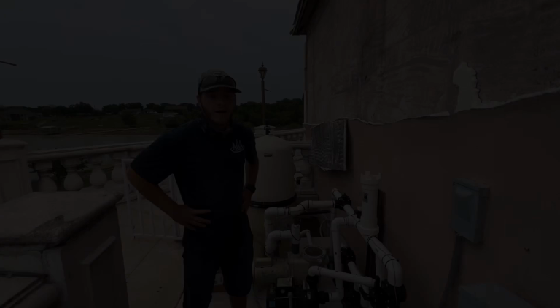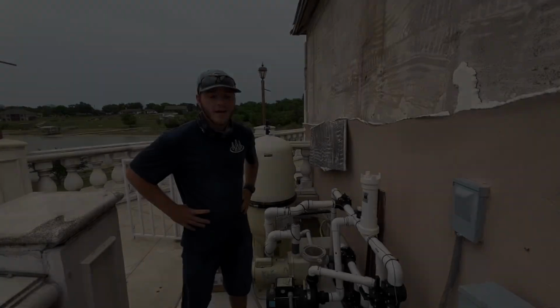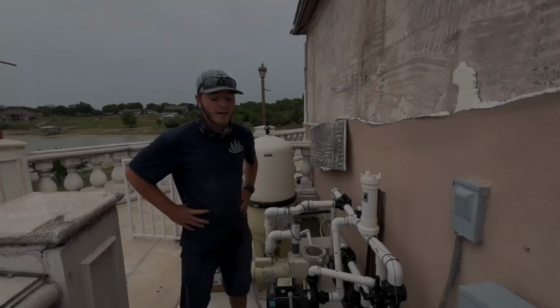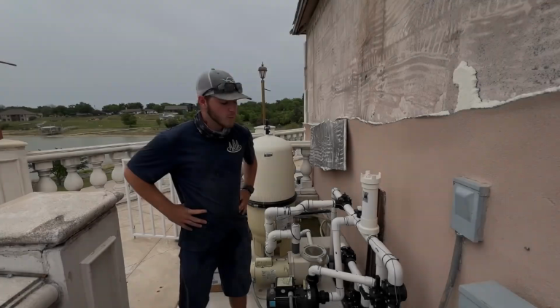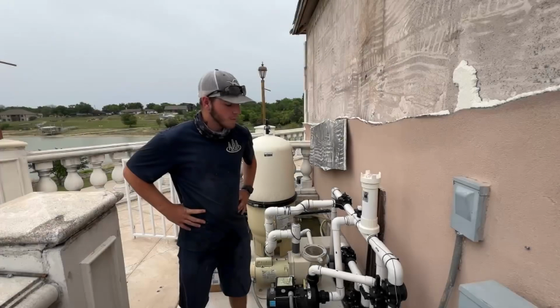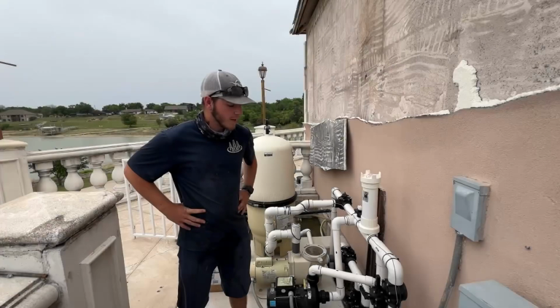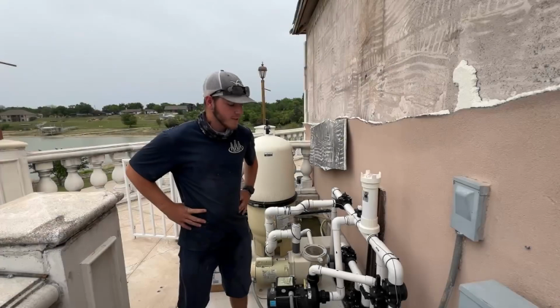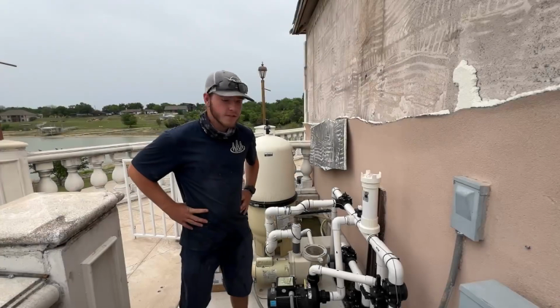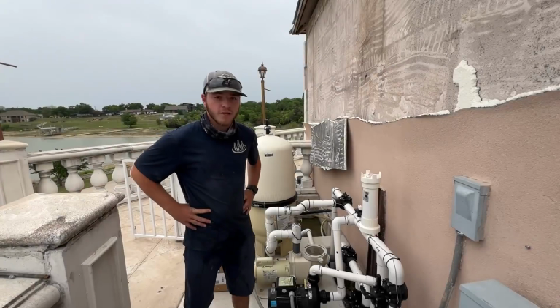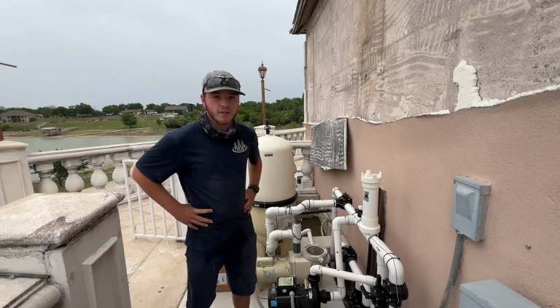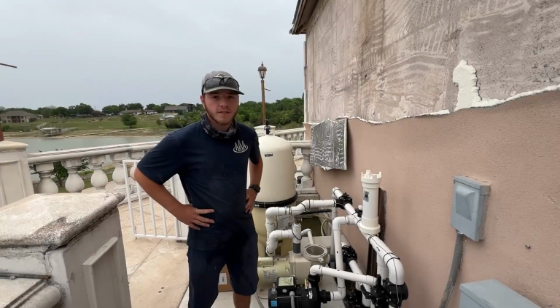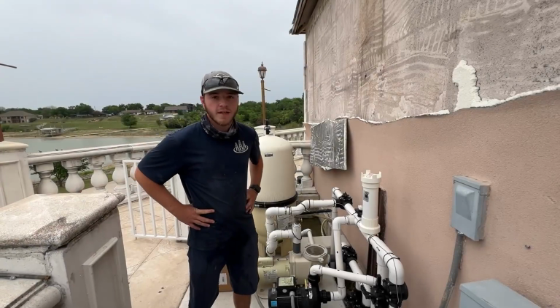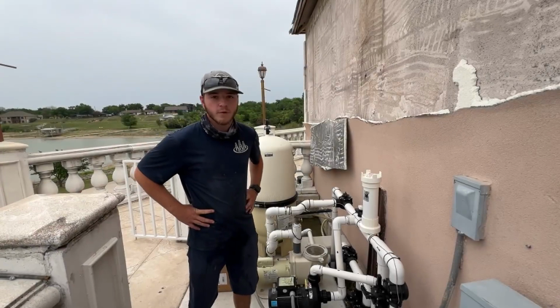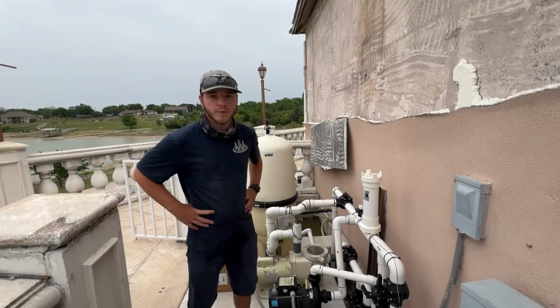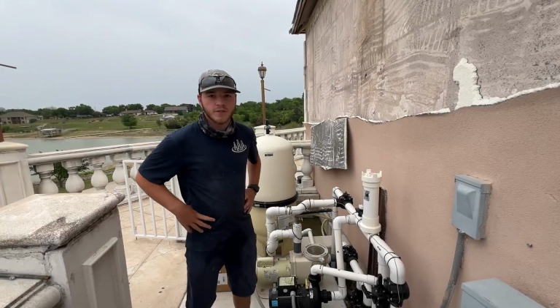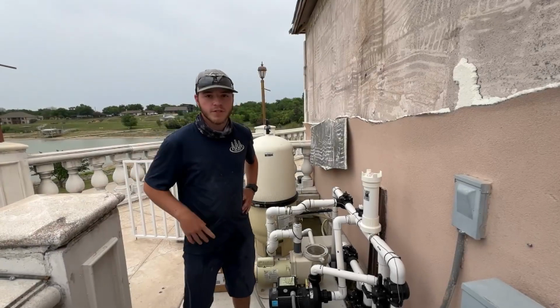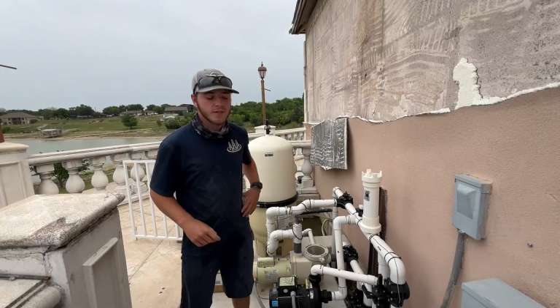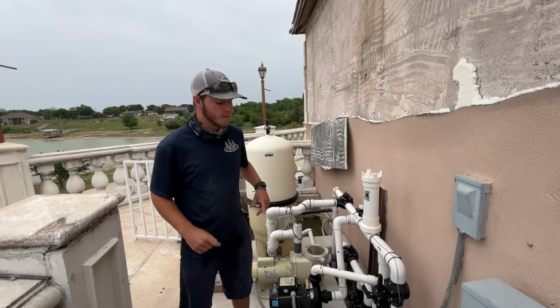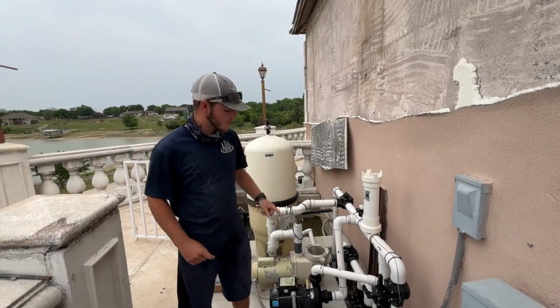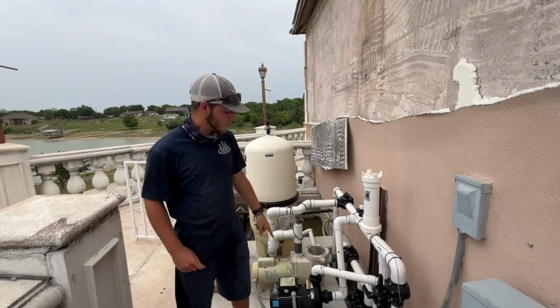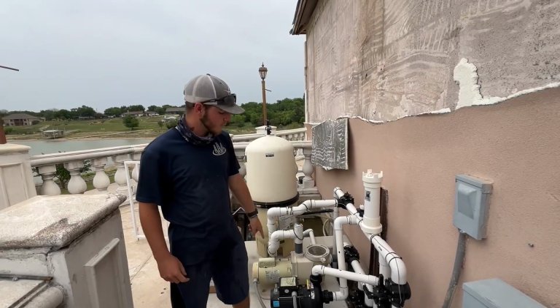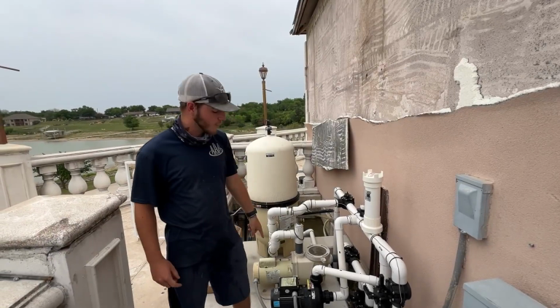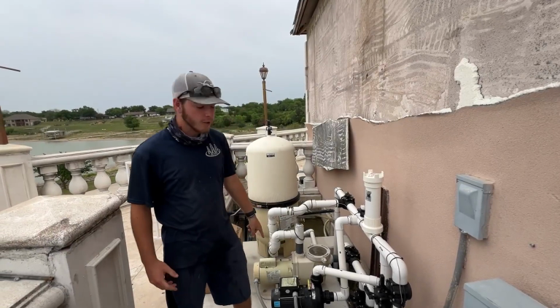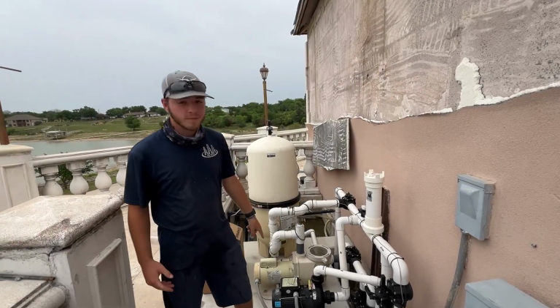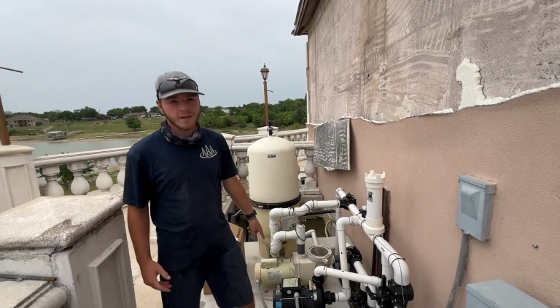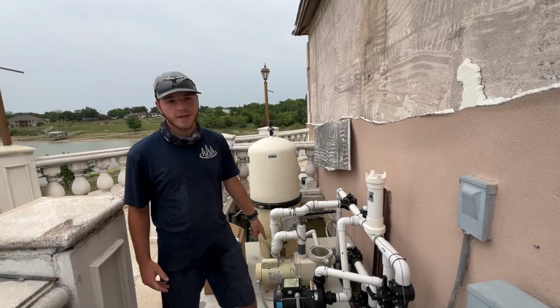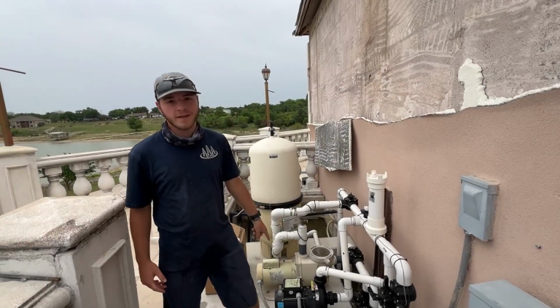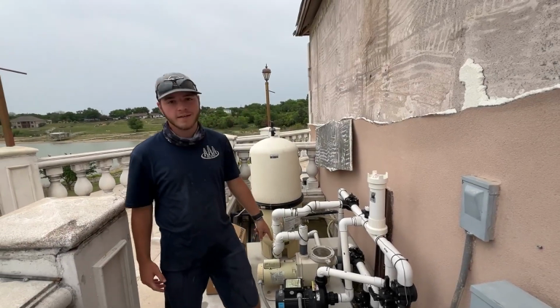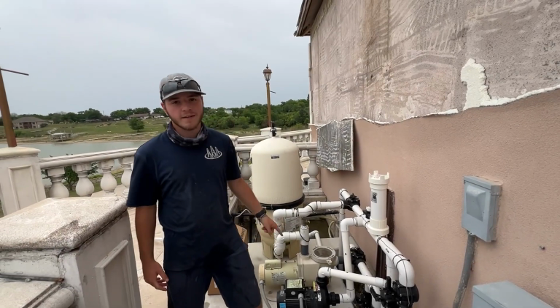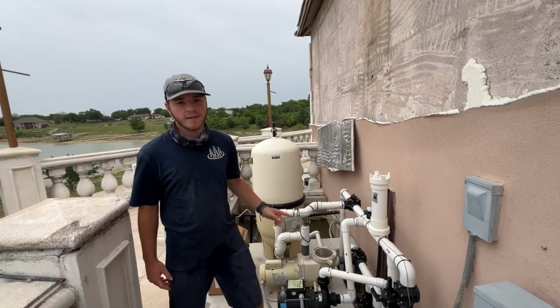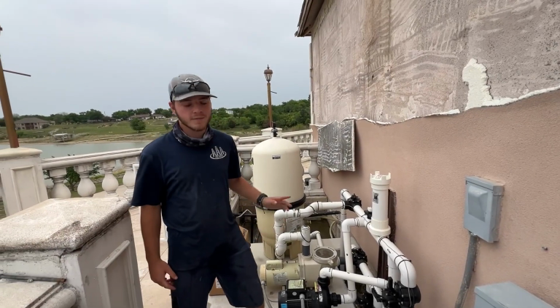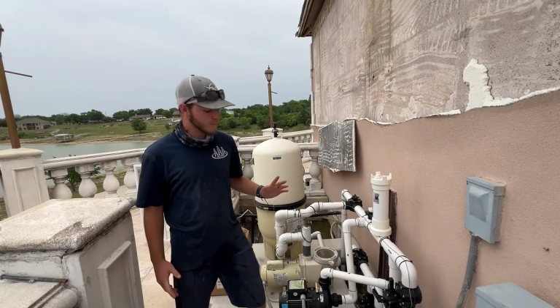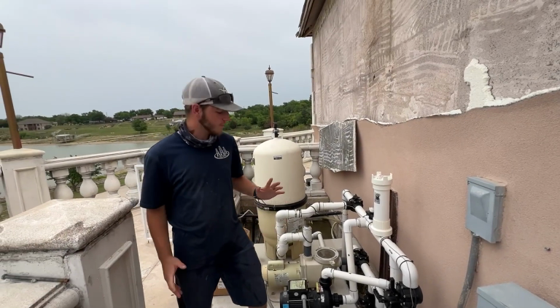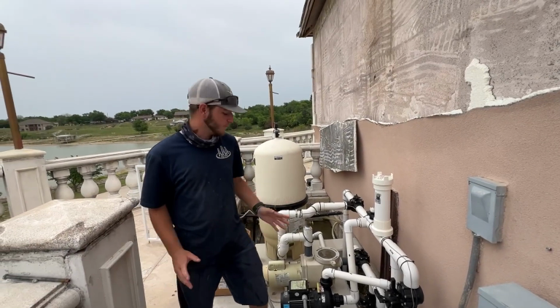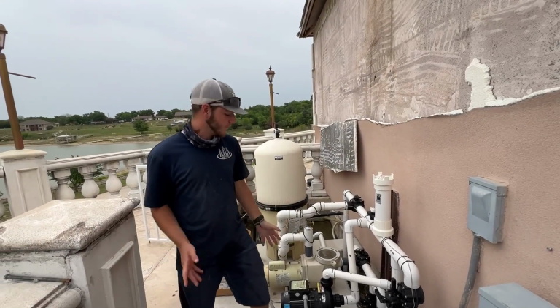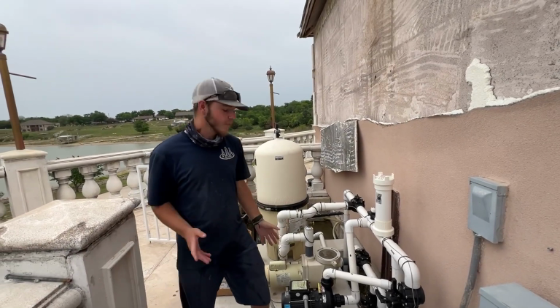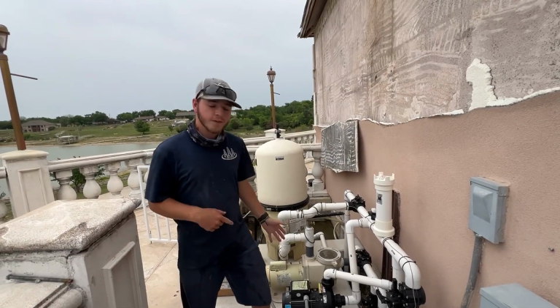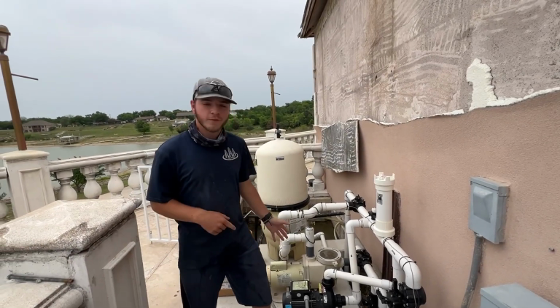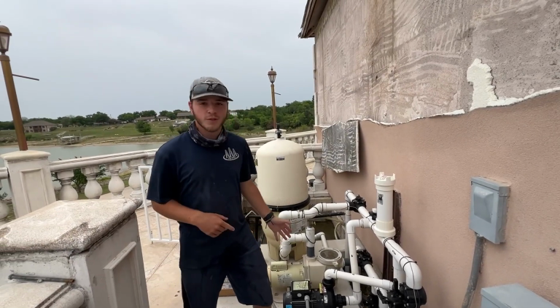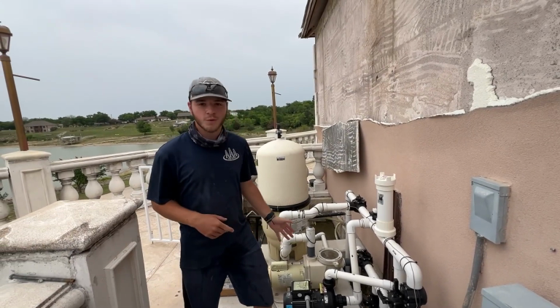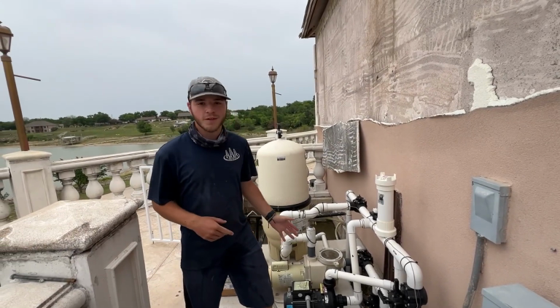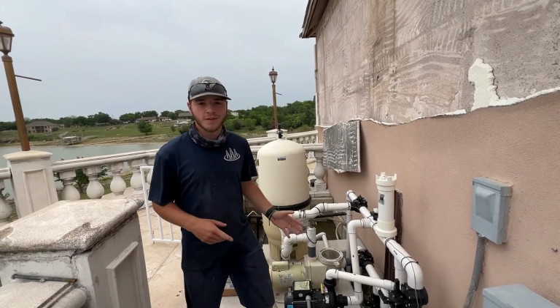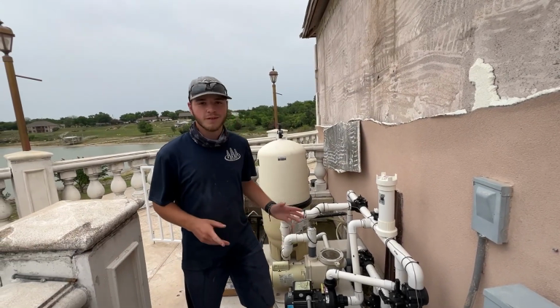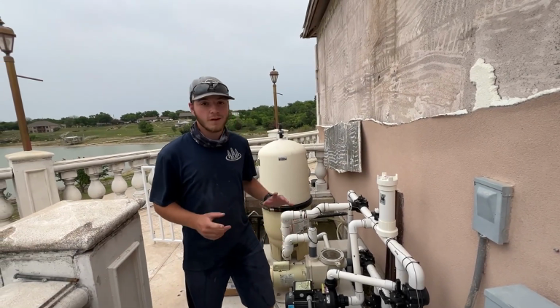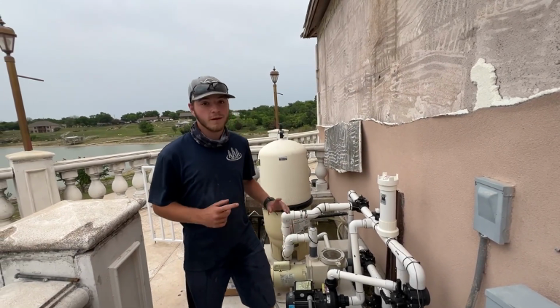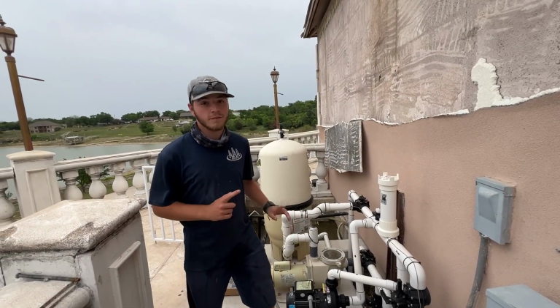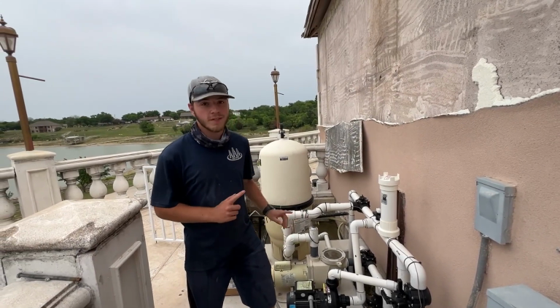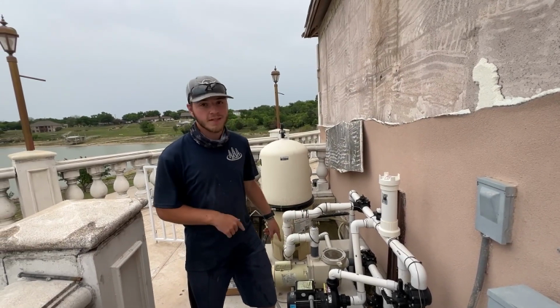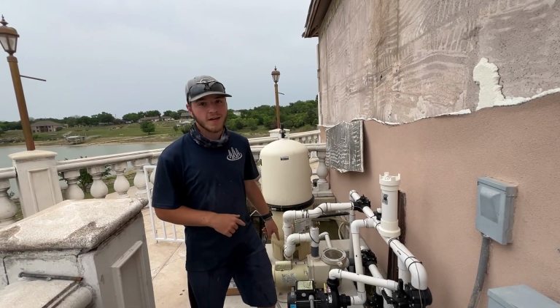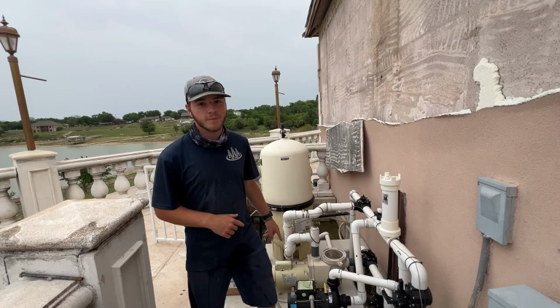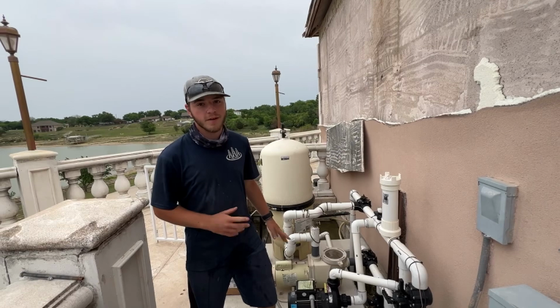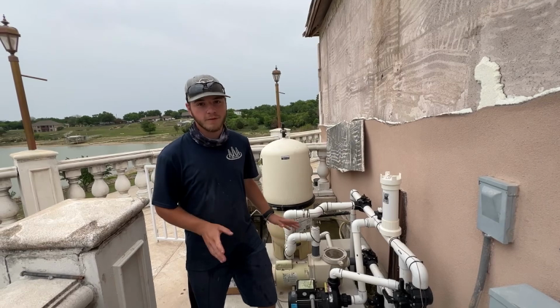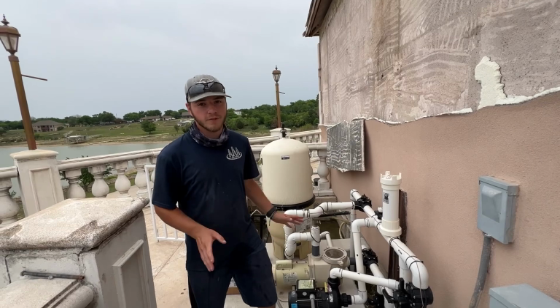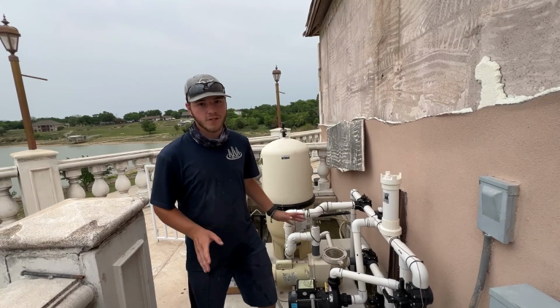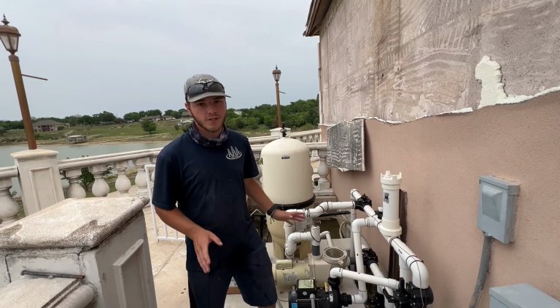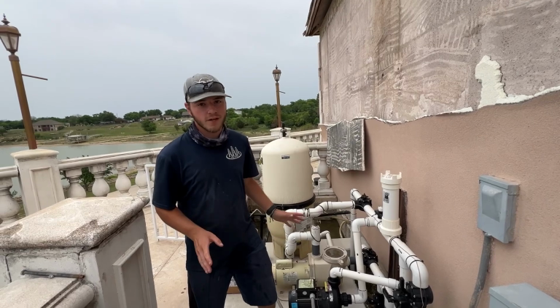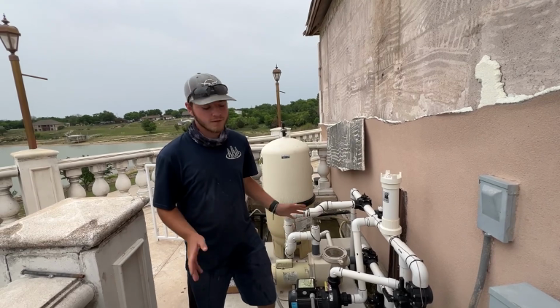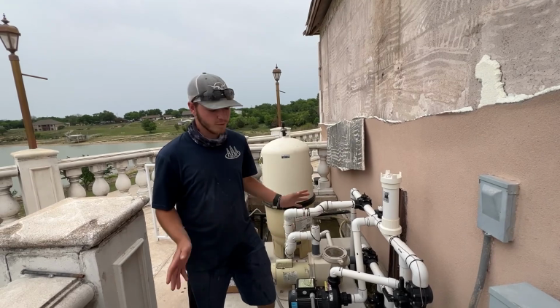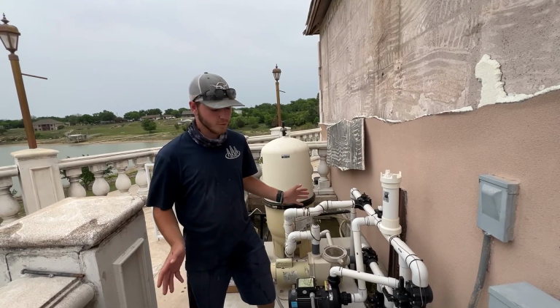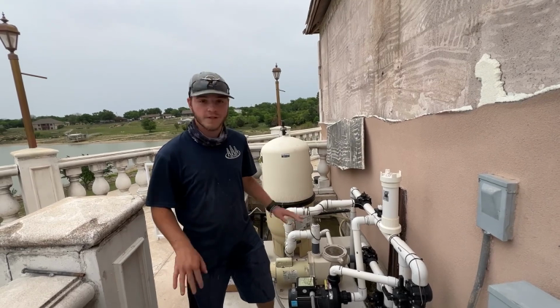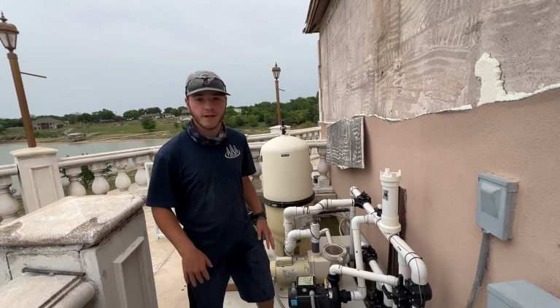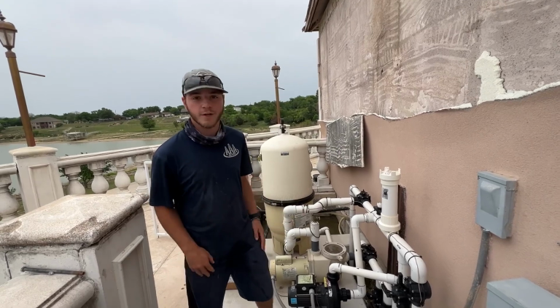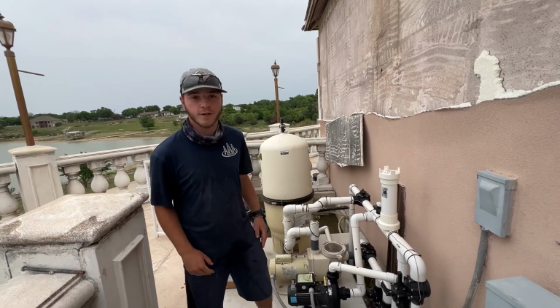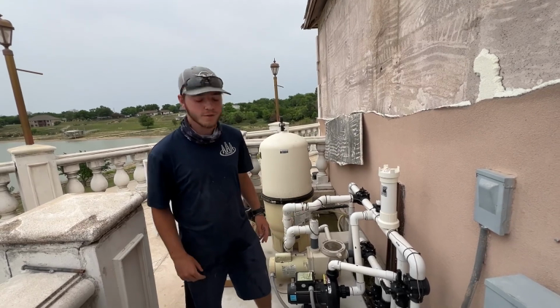Hi guys, welcome back to the channel. Today we're going to be changing out this booster pump, and it's the first one of its type that I've ever changed out. So we'll see how it goes.